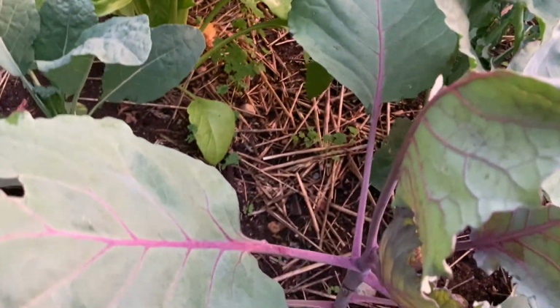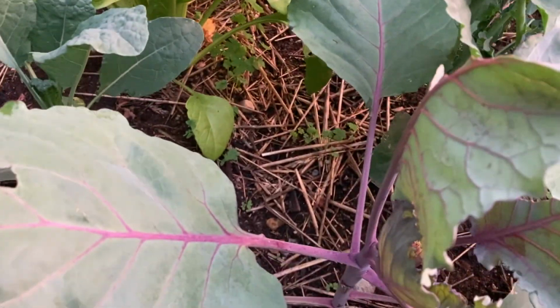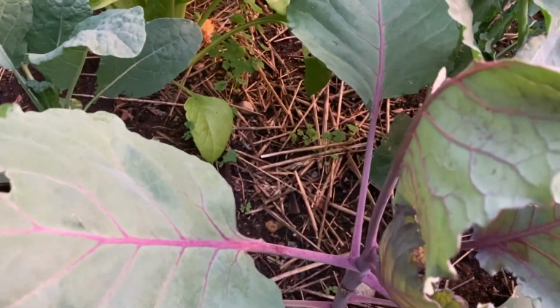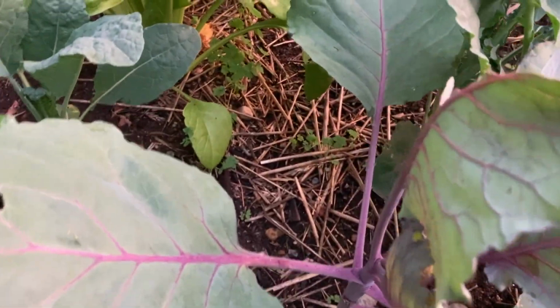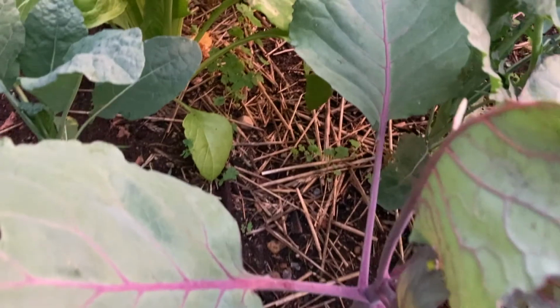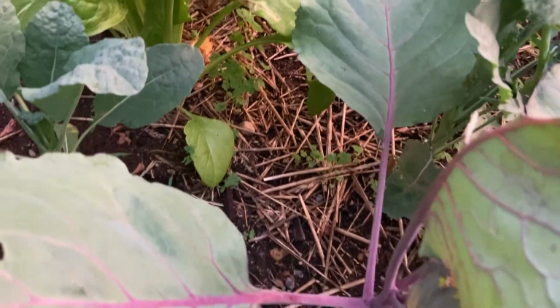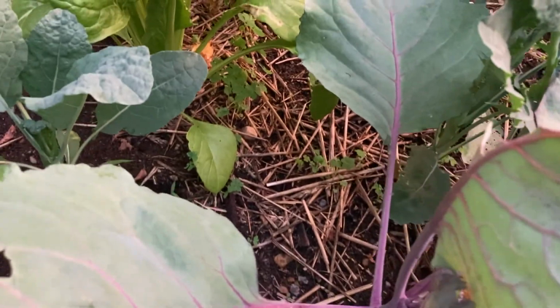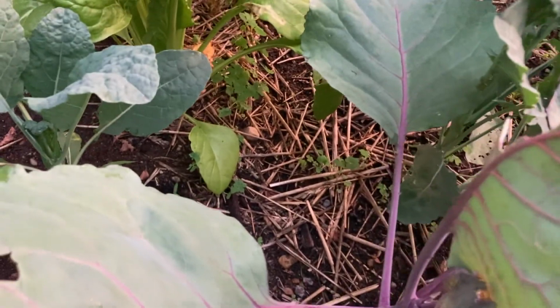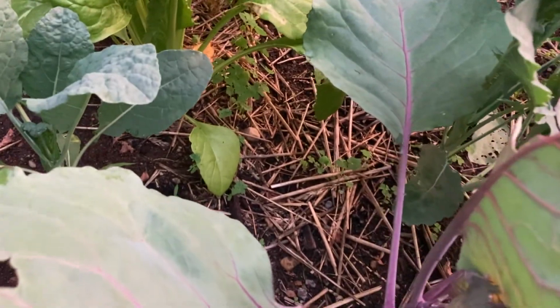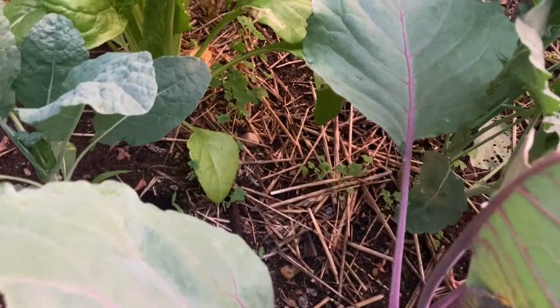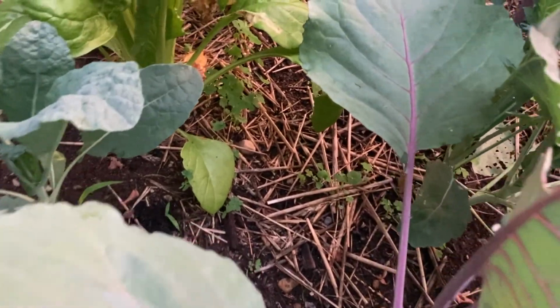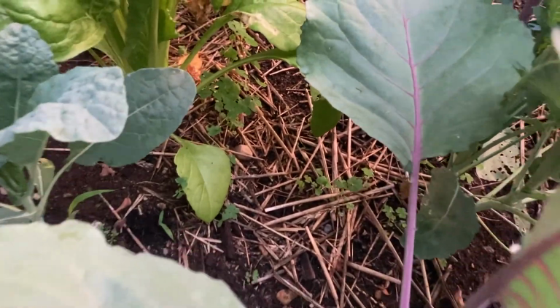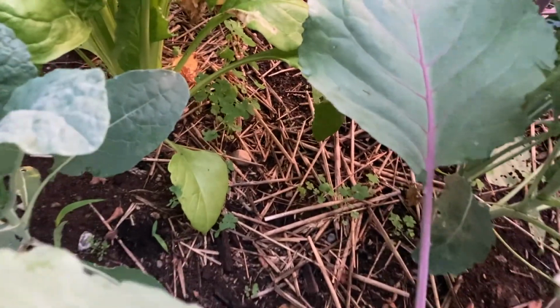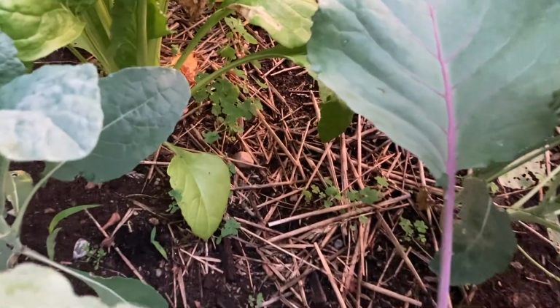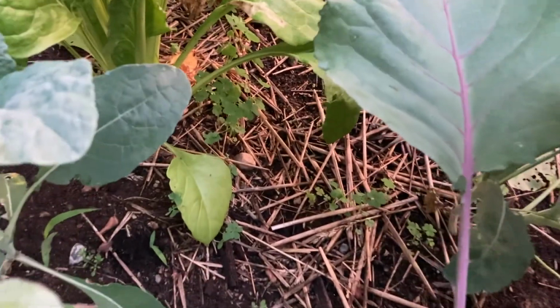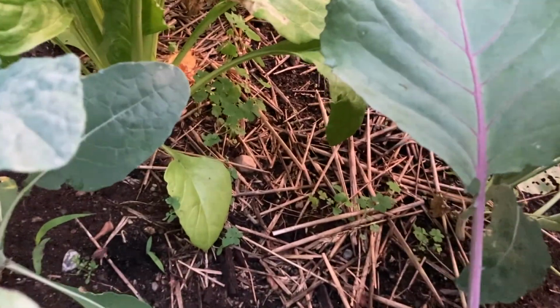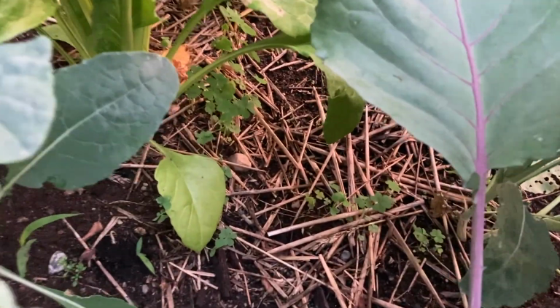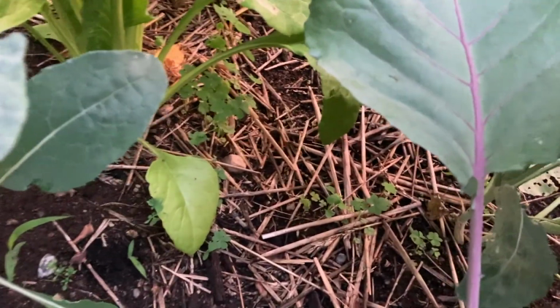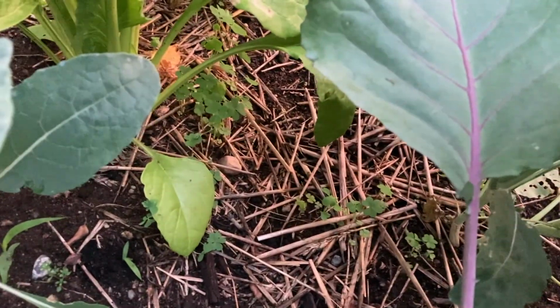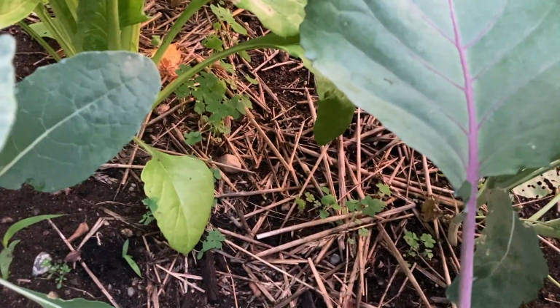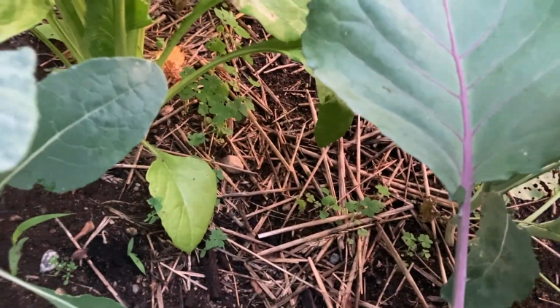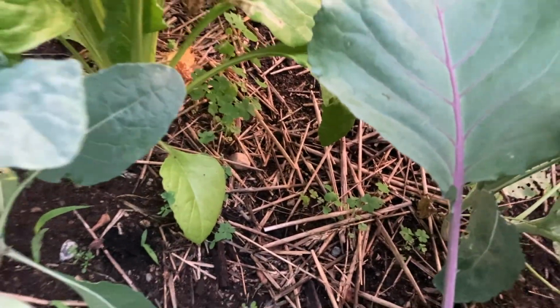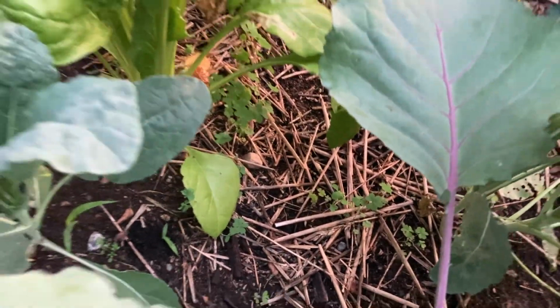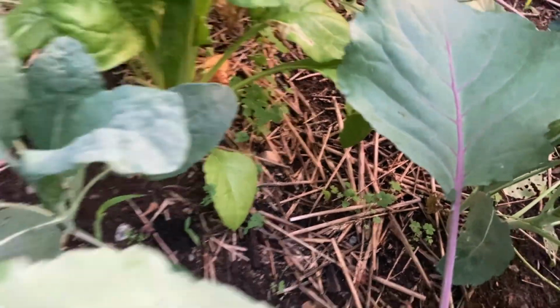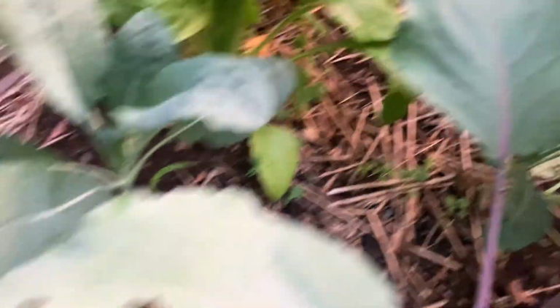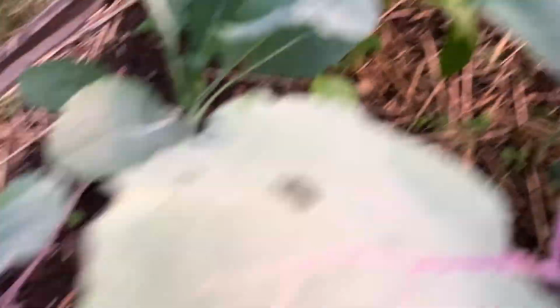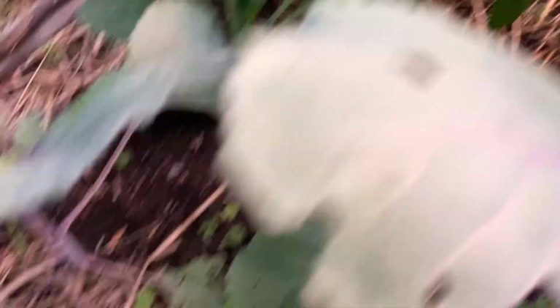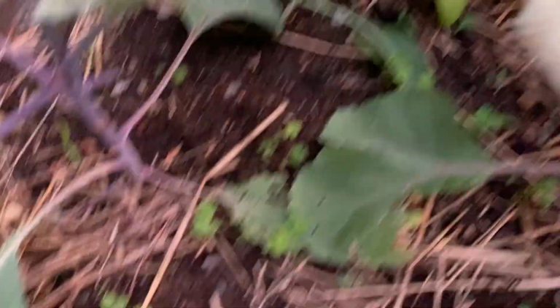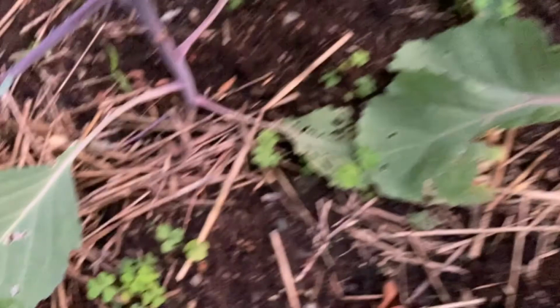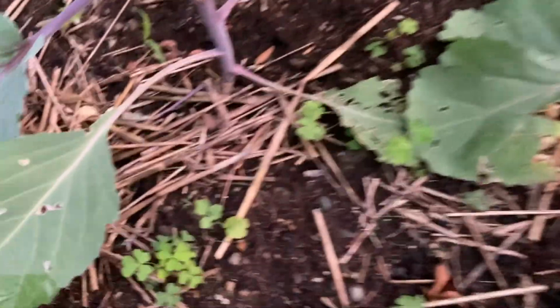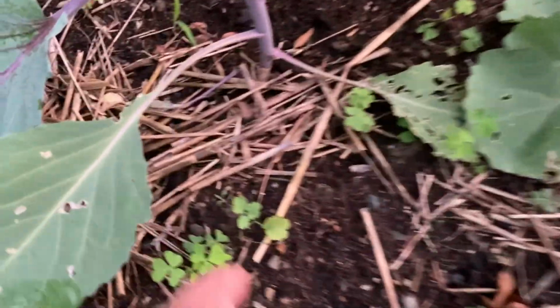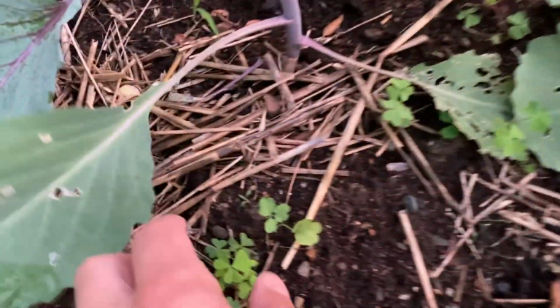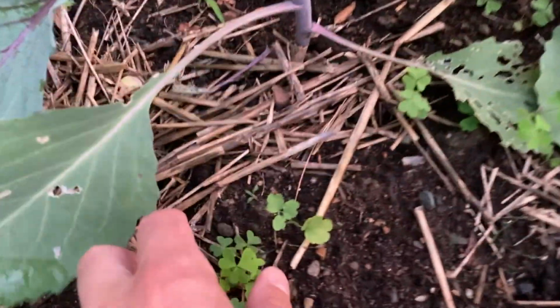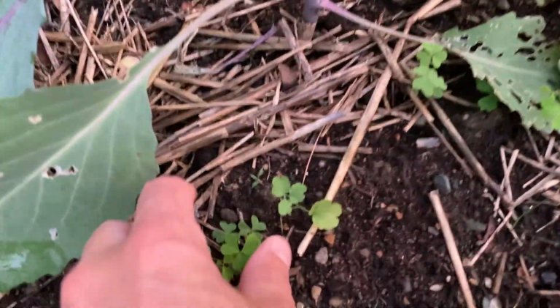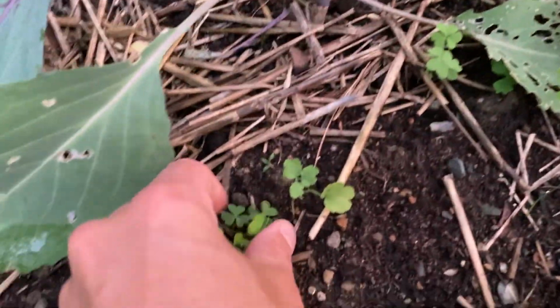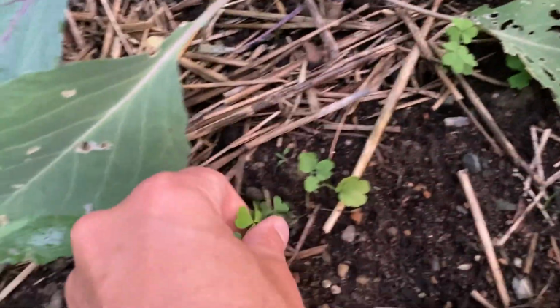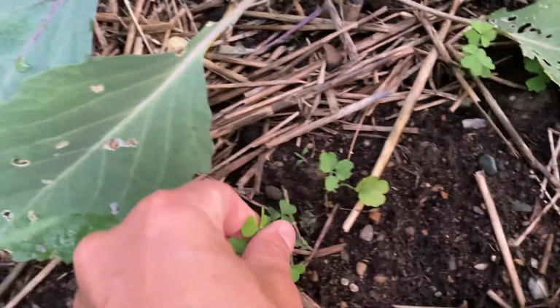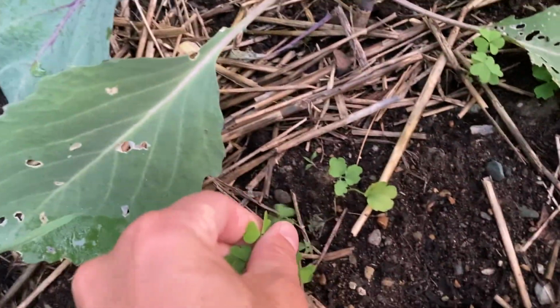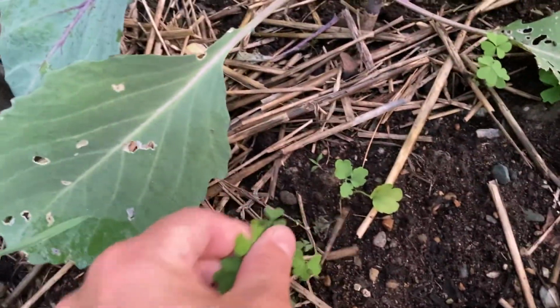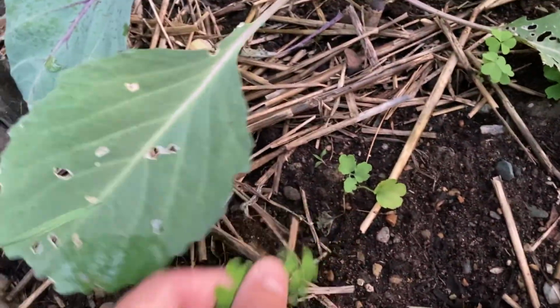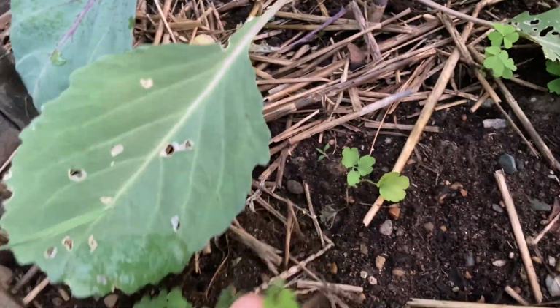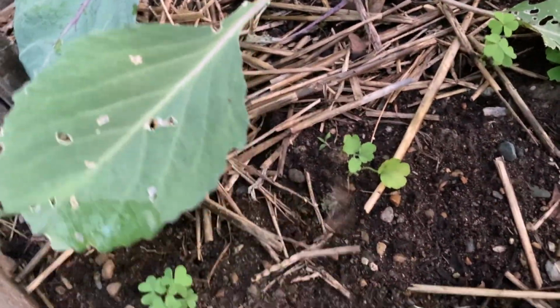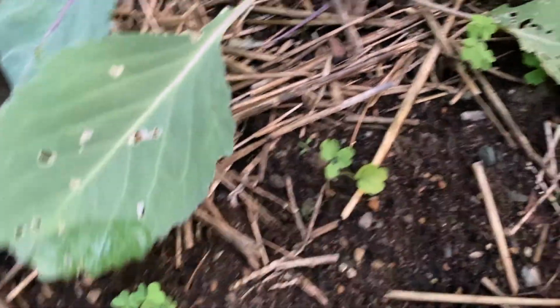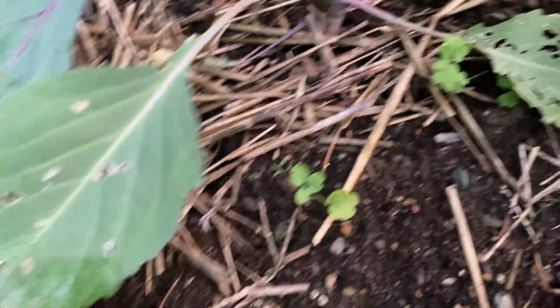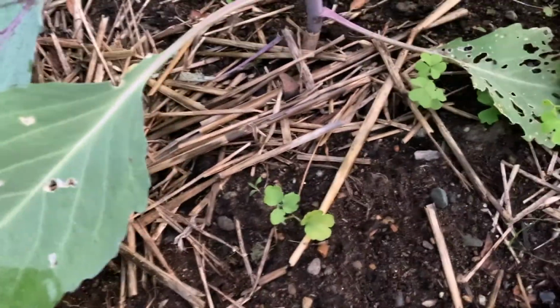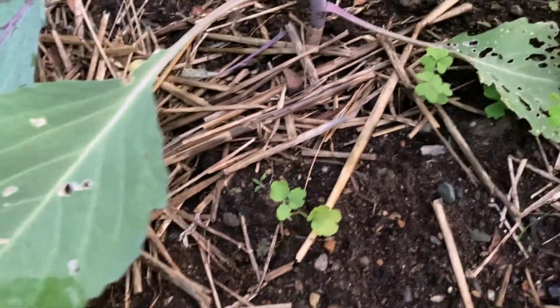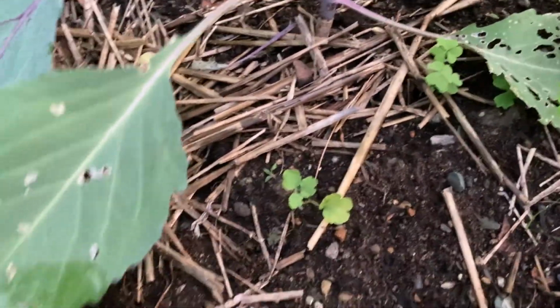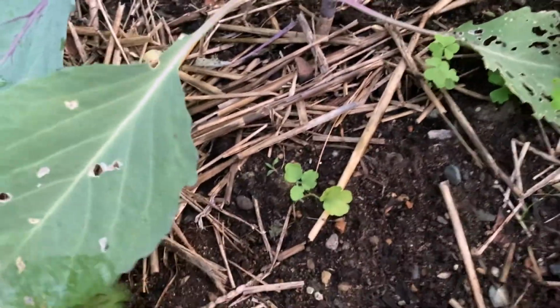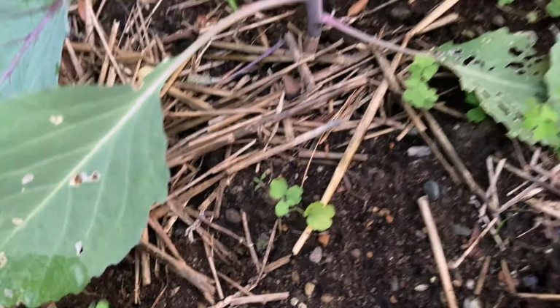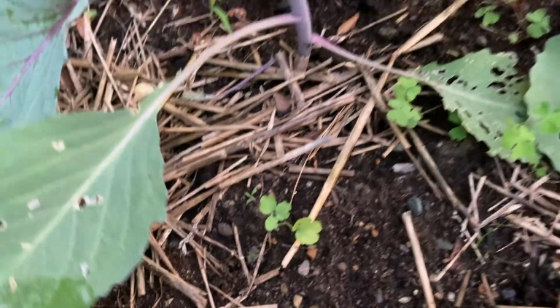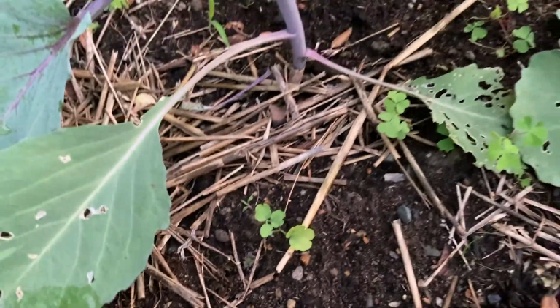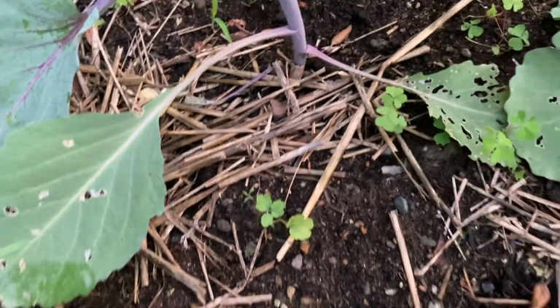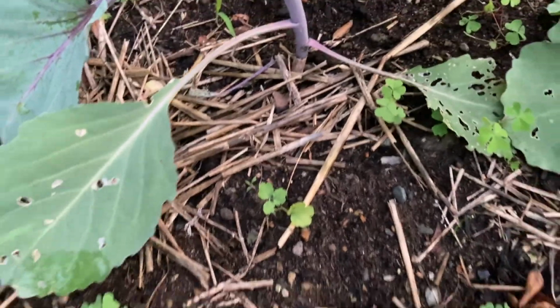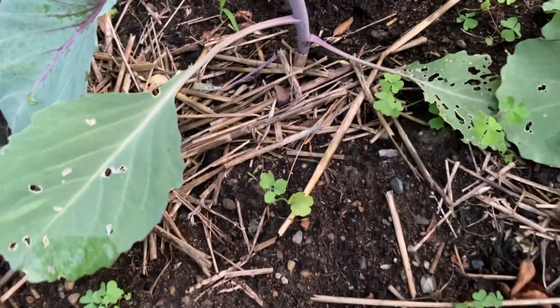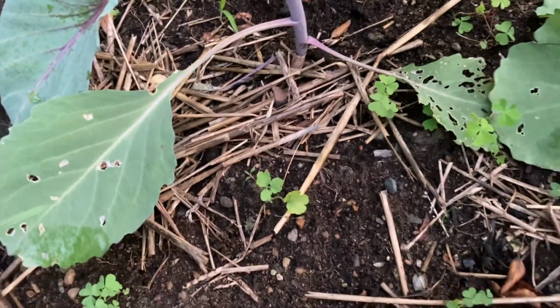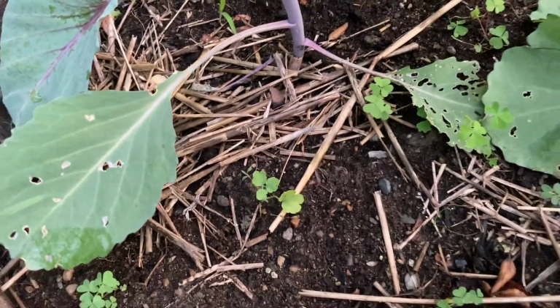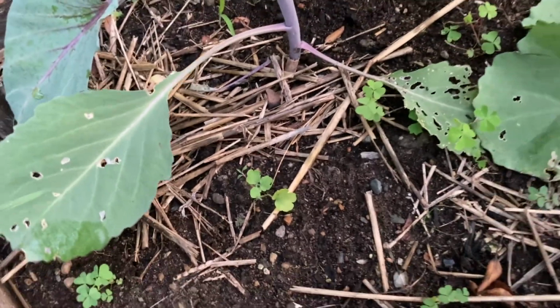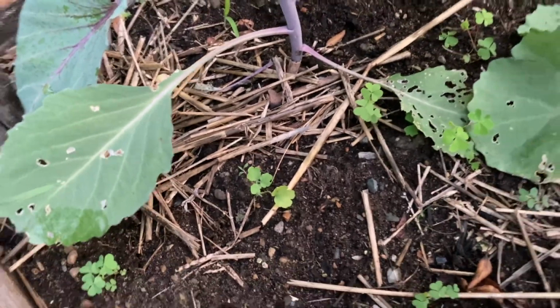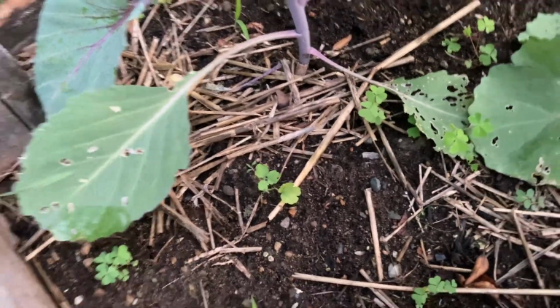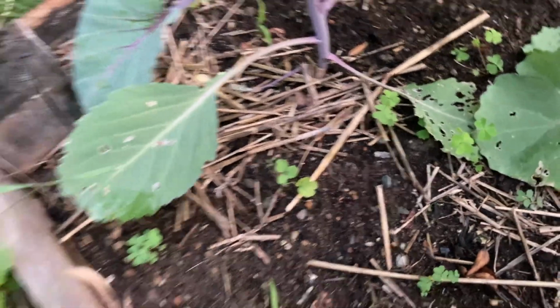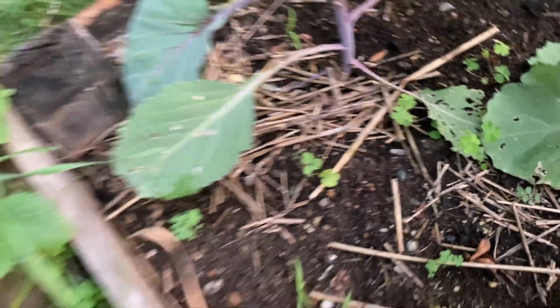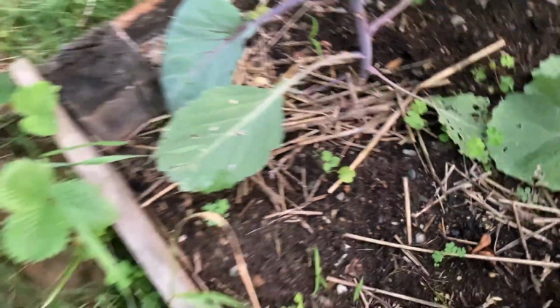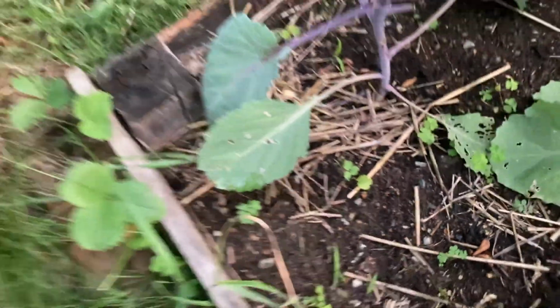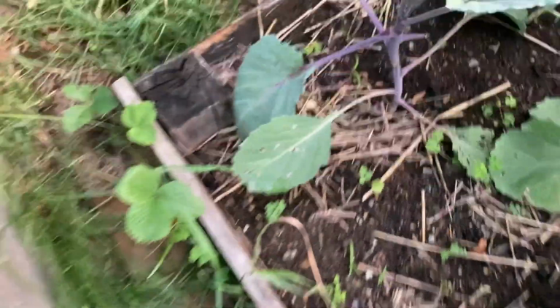There's a lot of lemon-eyed weeds — I don't know if that's what they're called, lemon-eyed, but that's what my daughters call them. You can actually eat these!